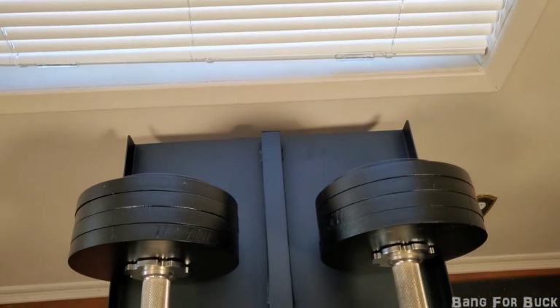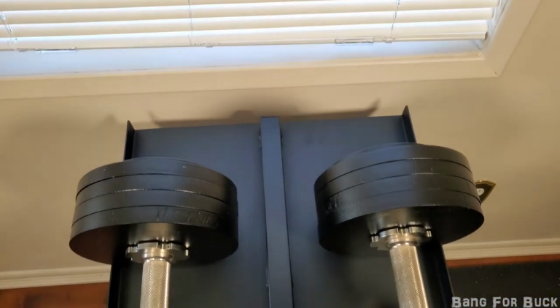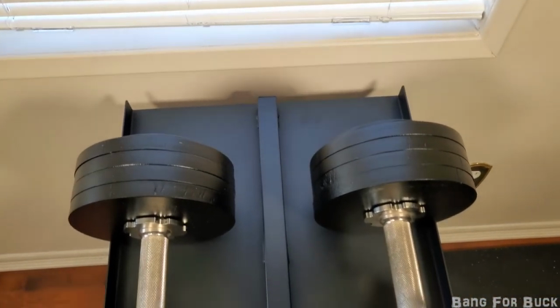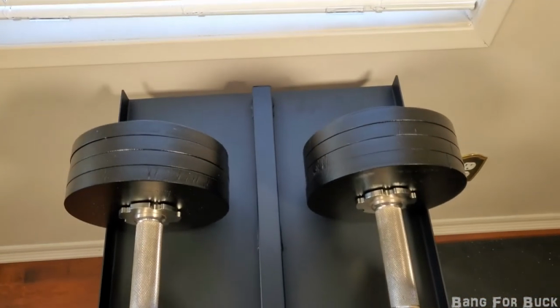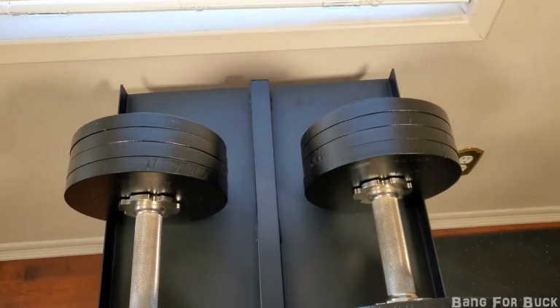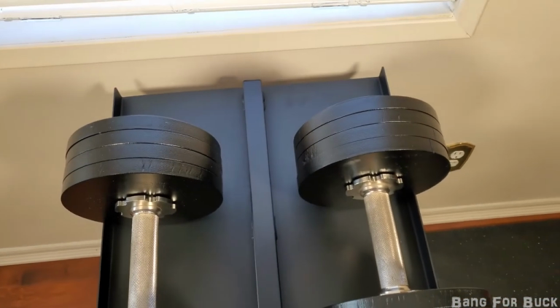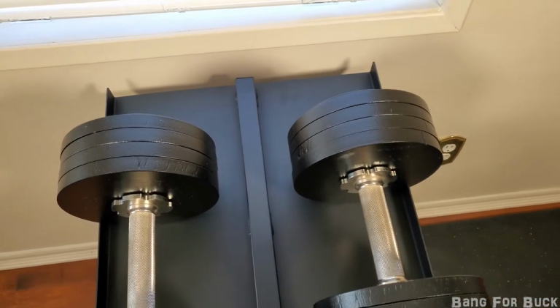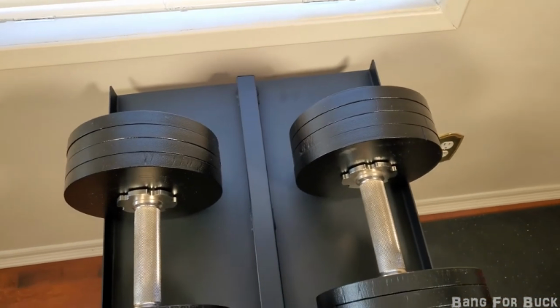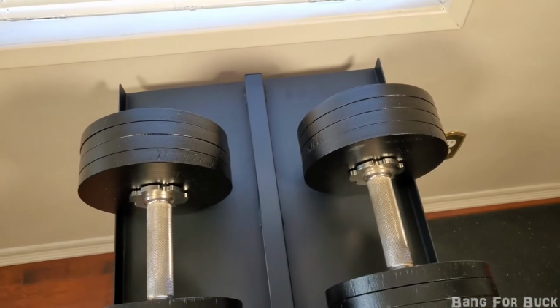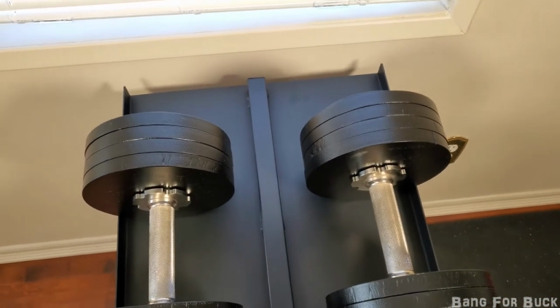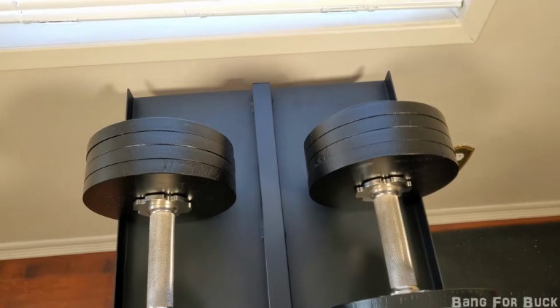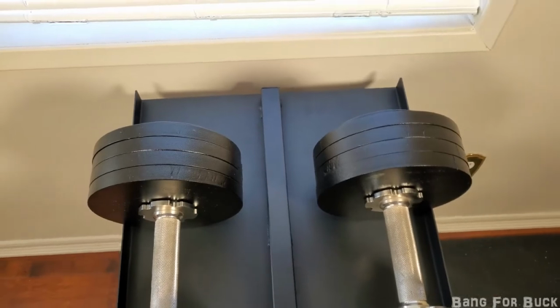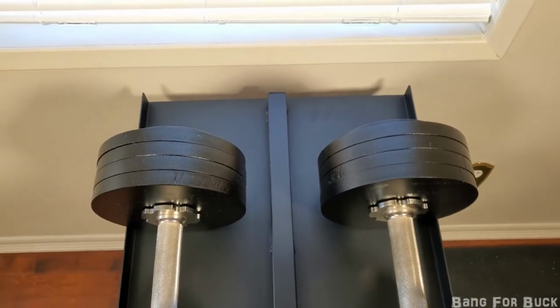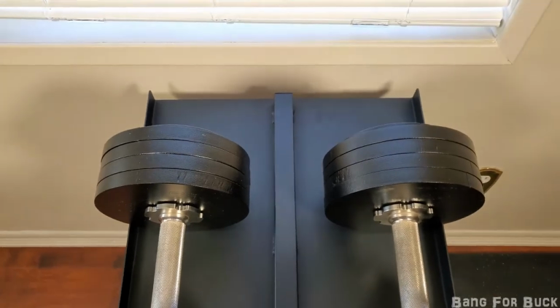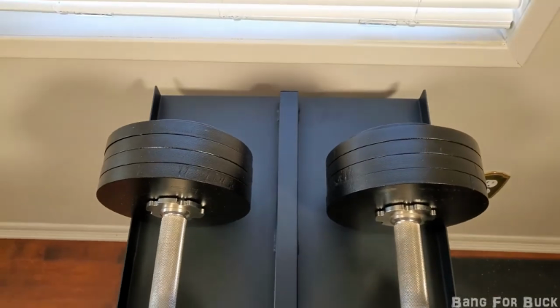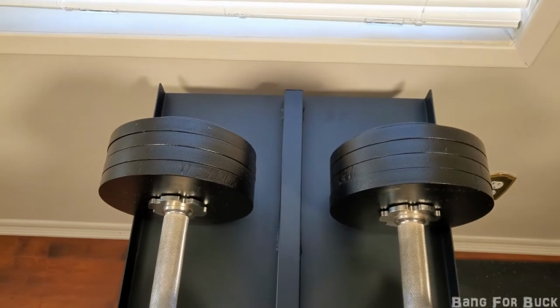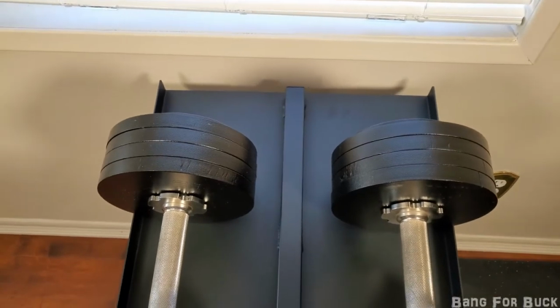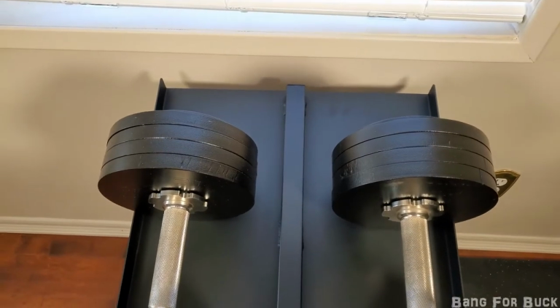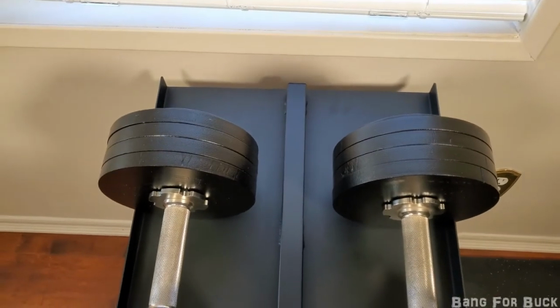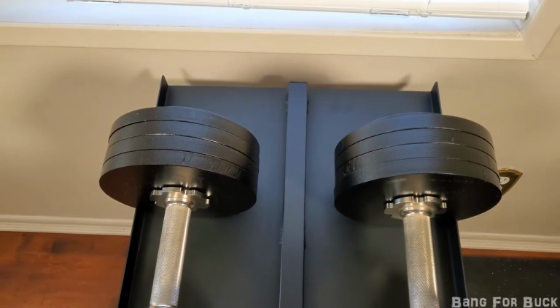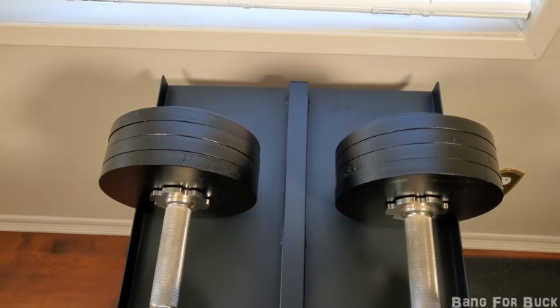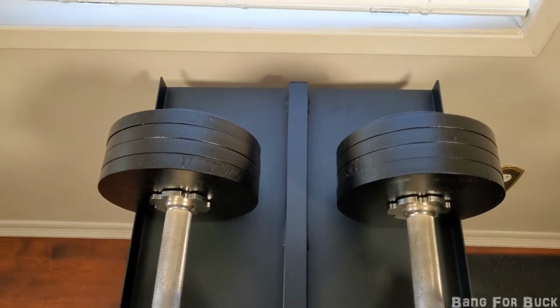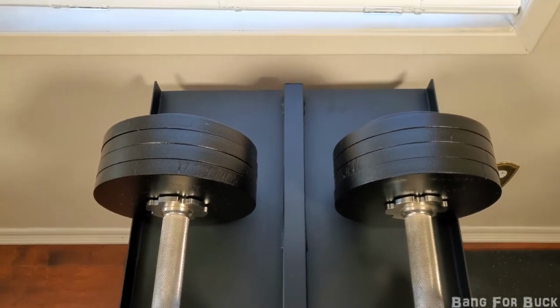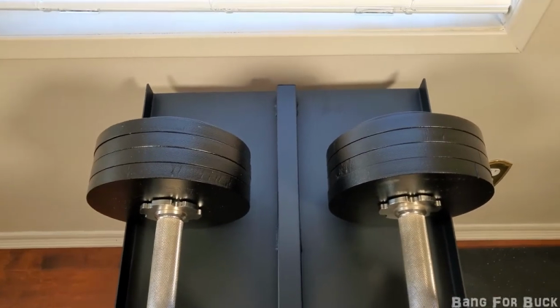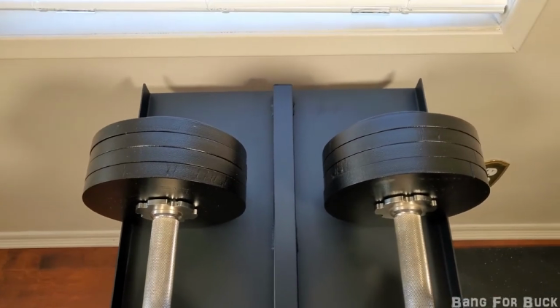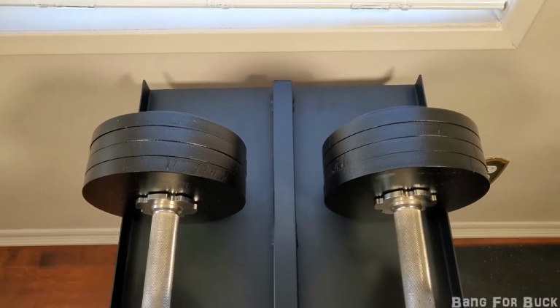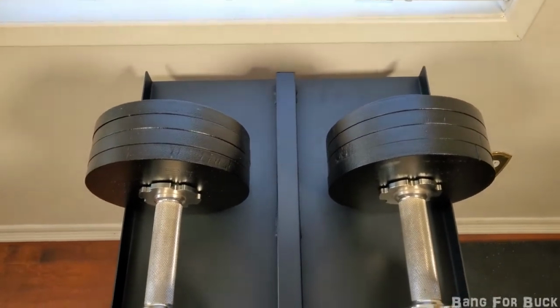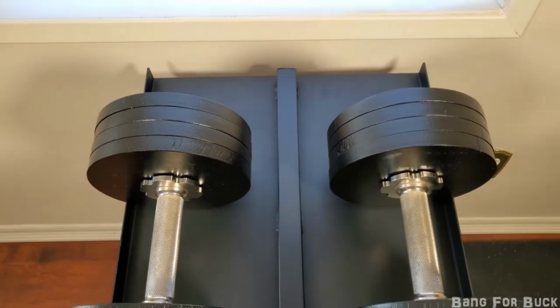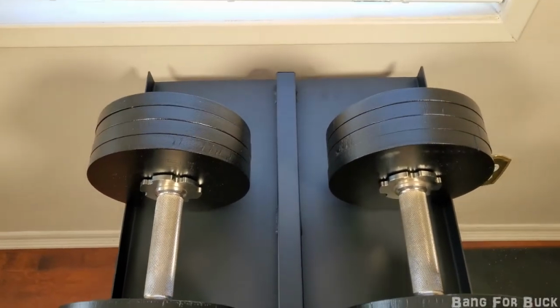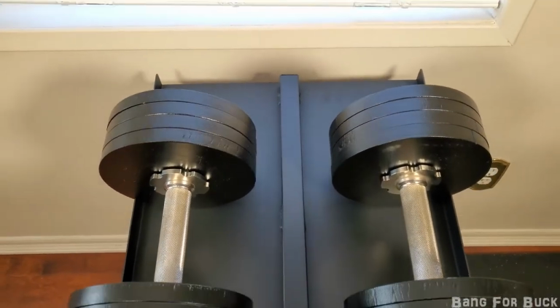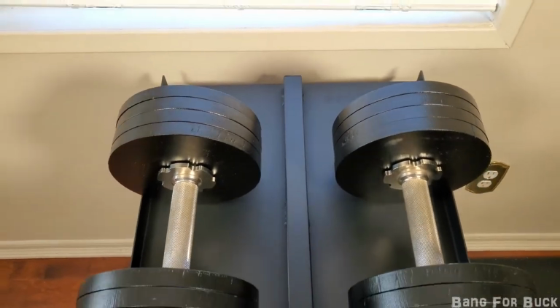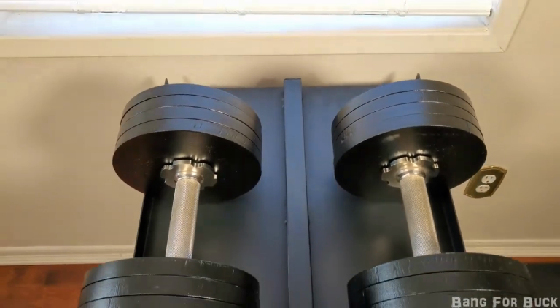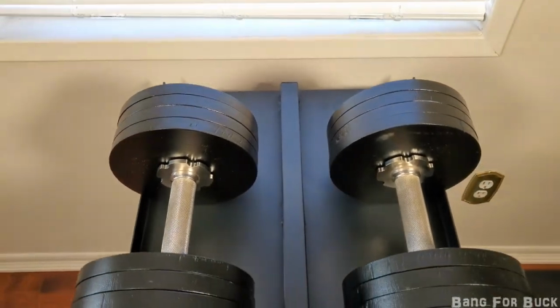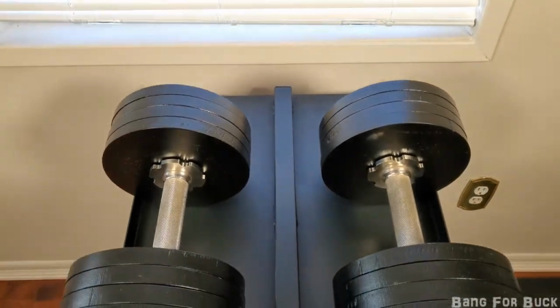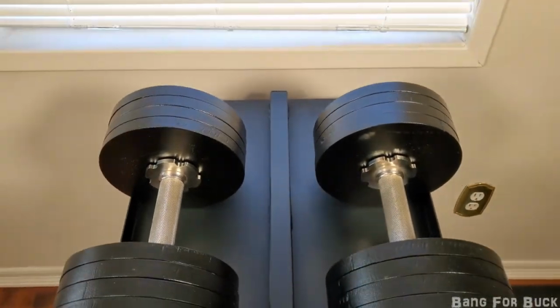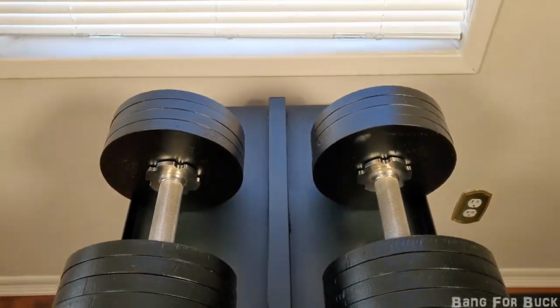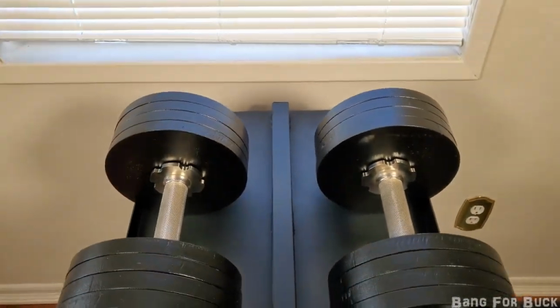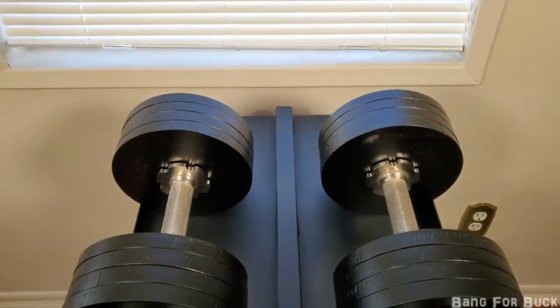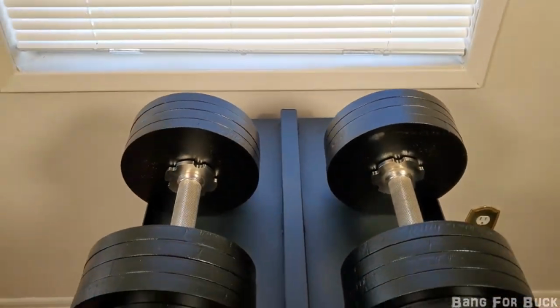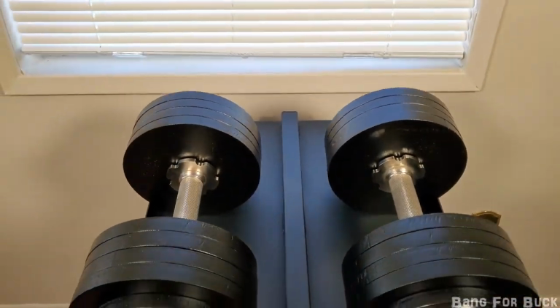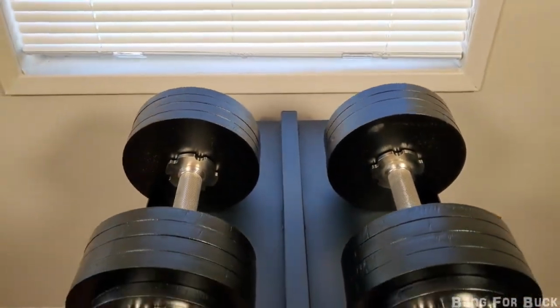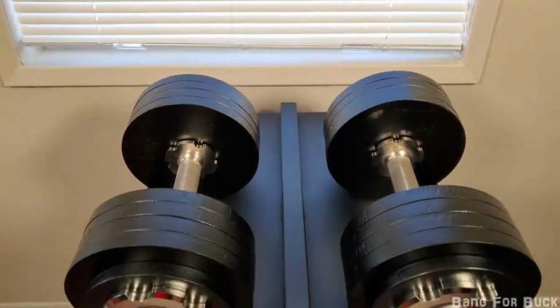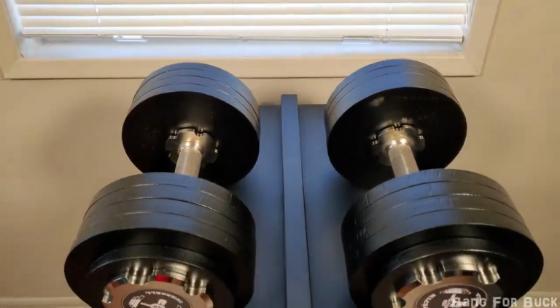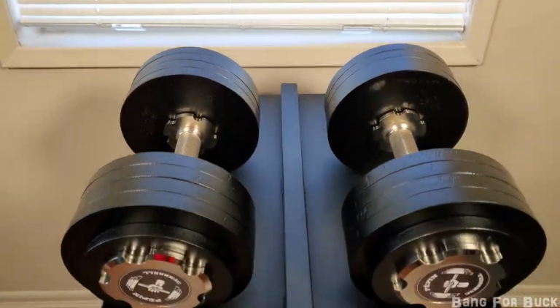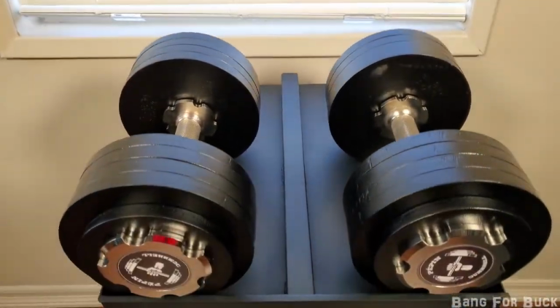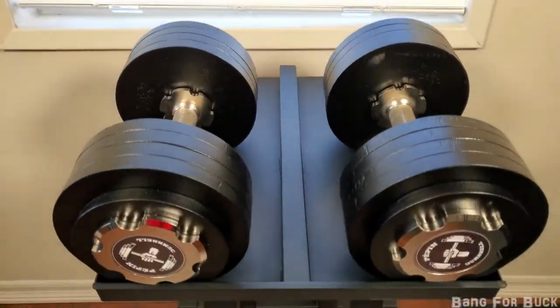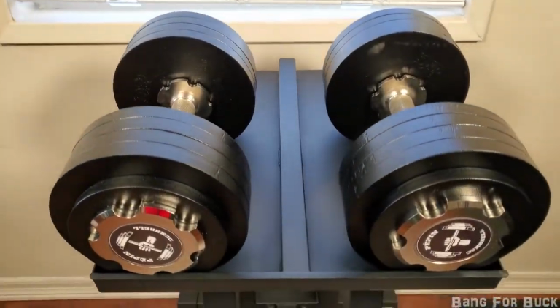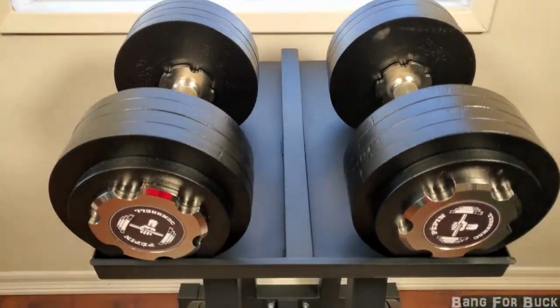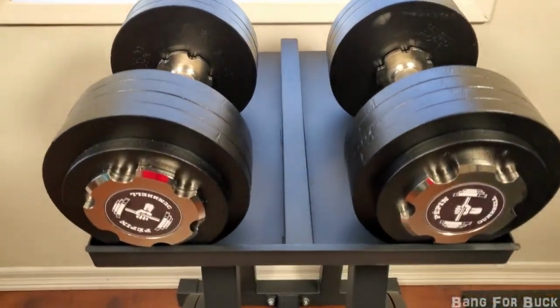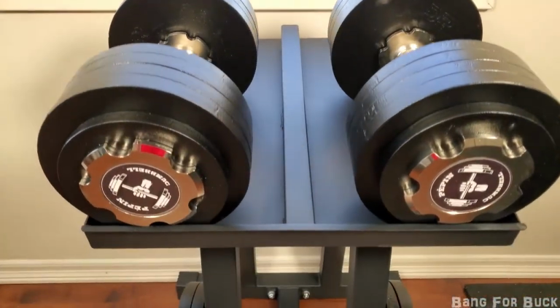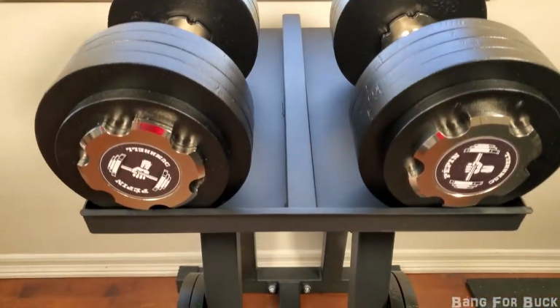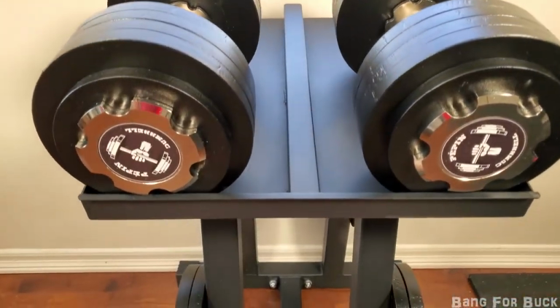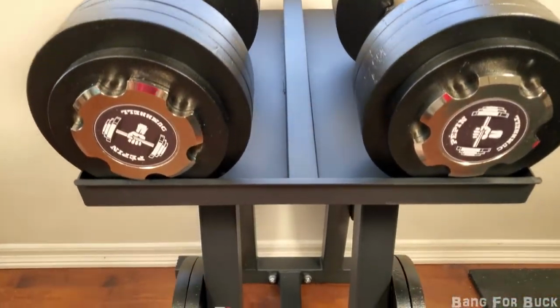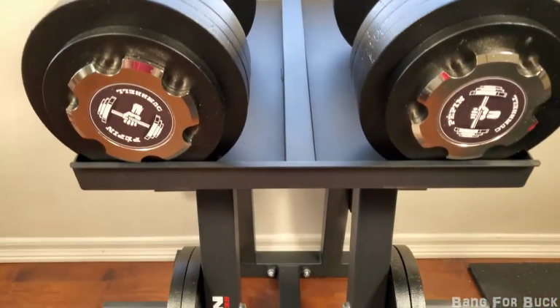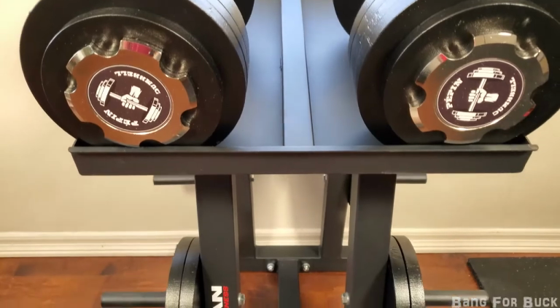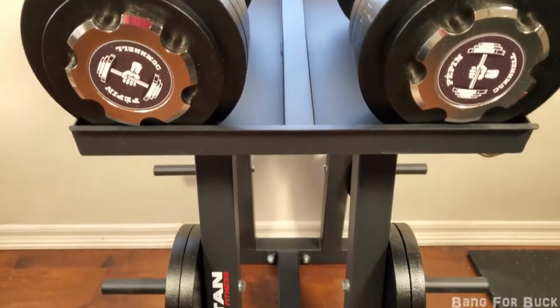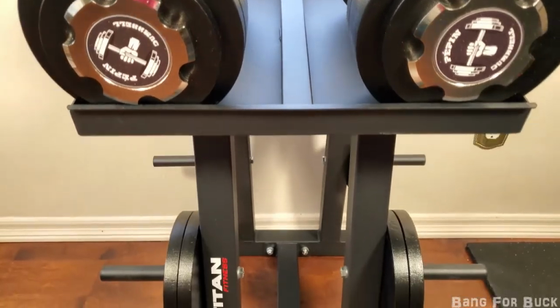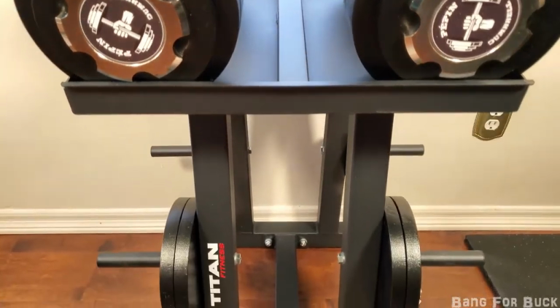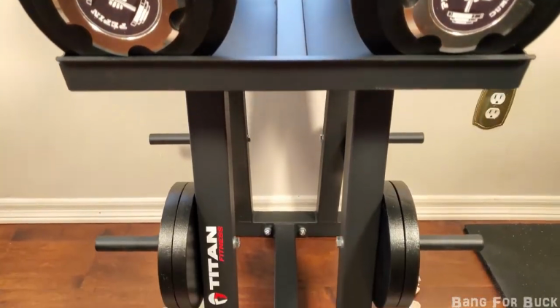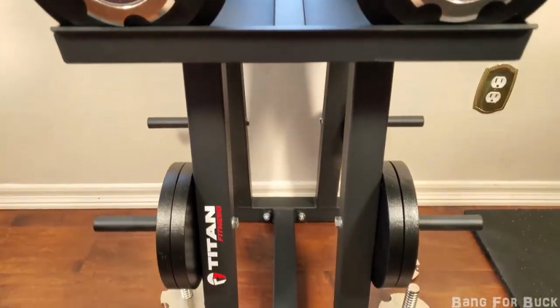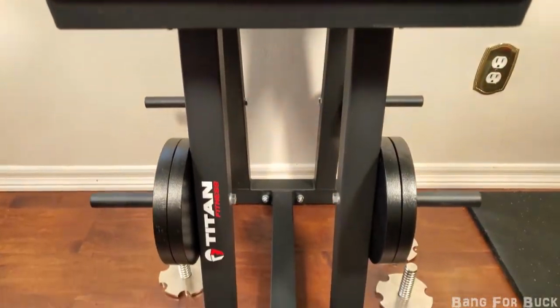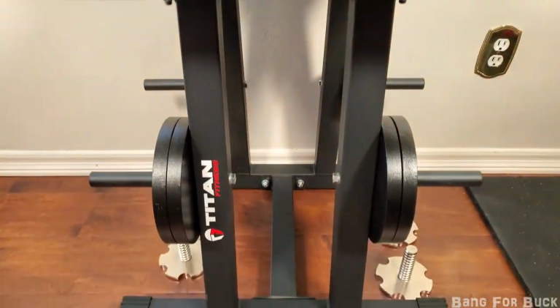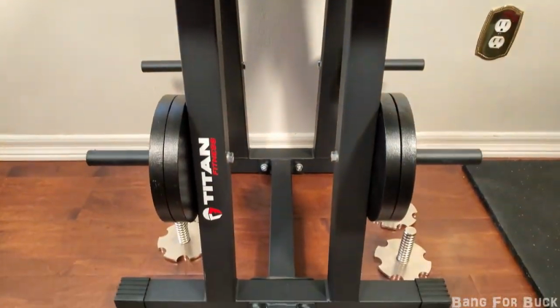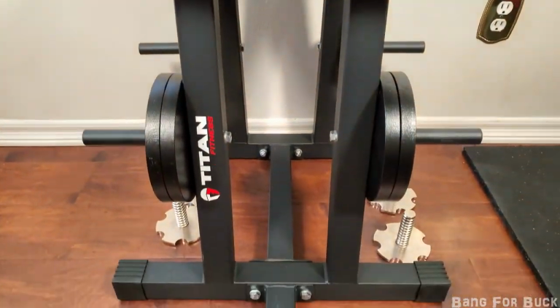Overall I really like this stand. It has a really nice construction, really solid. I just wish it had a rubber lining where you rest the dumbbells.